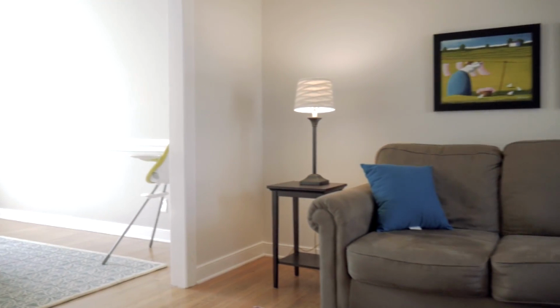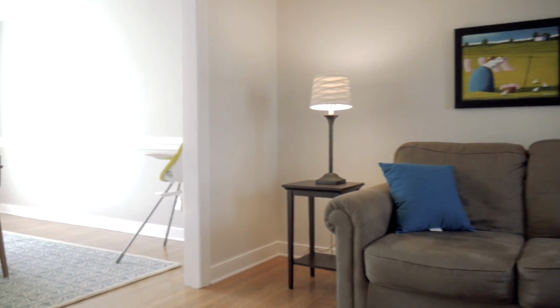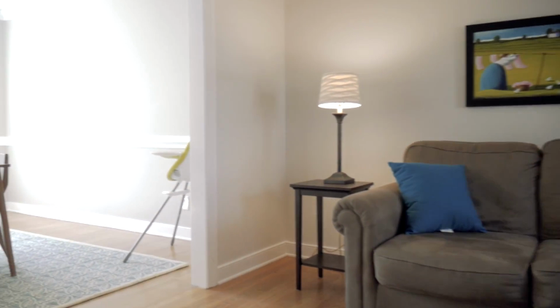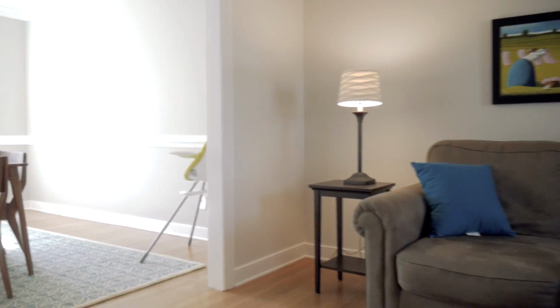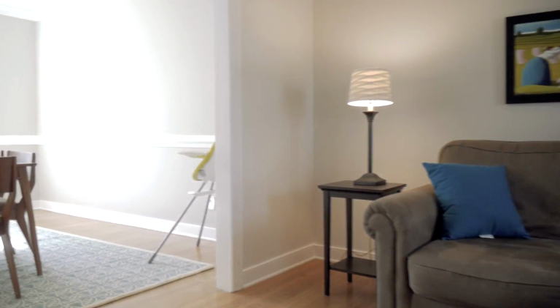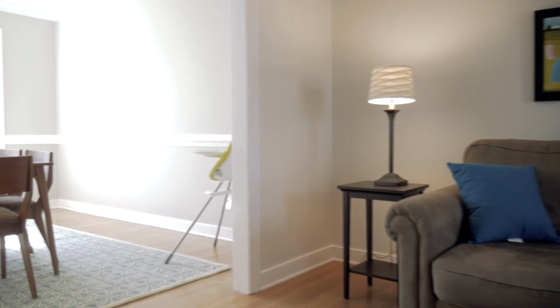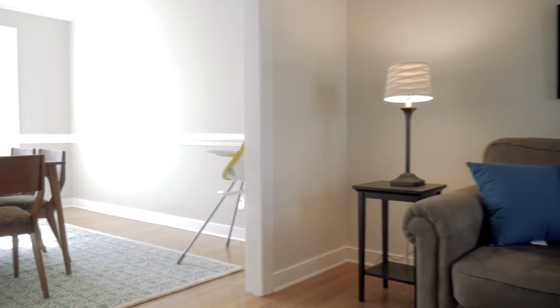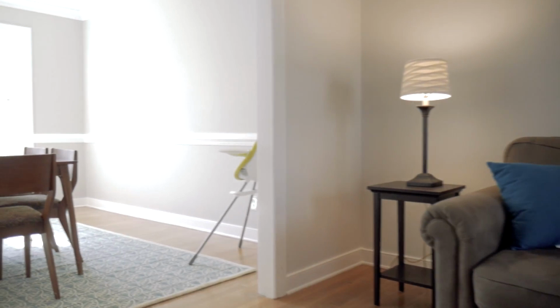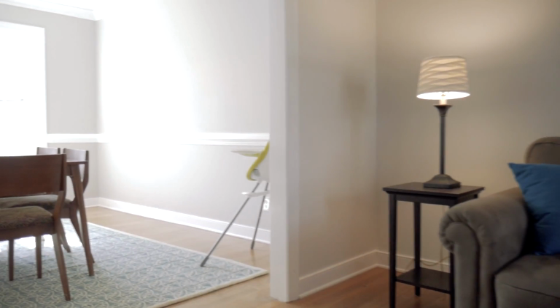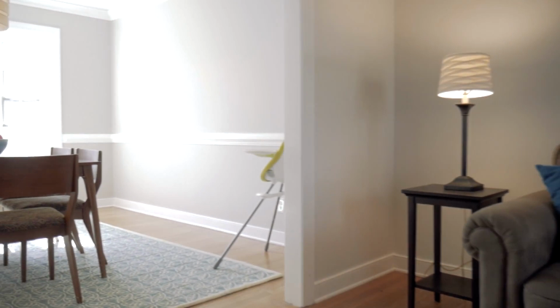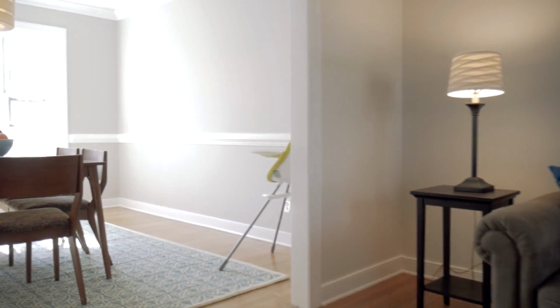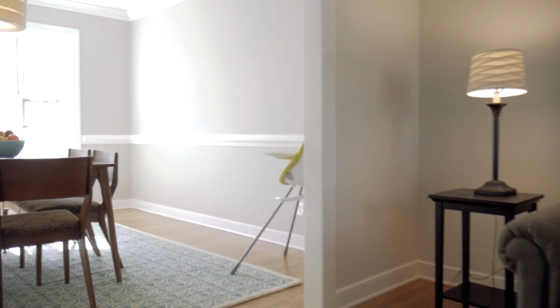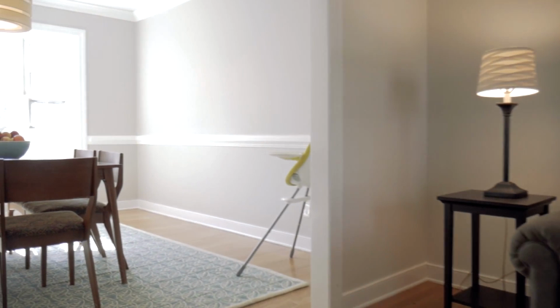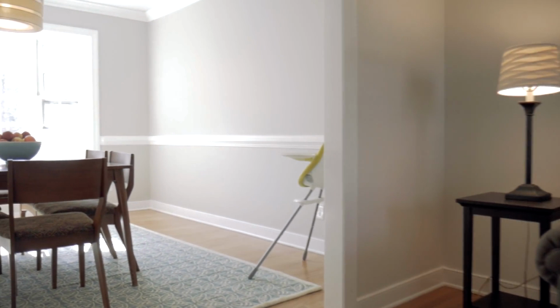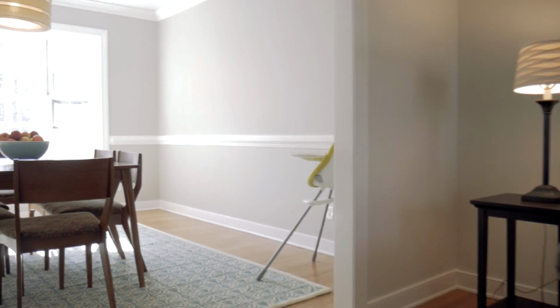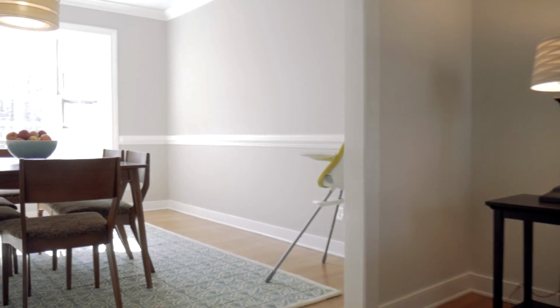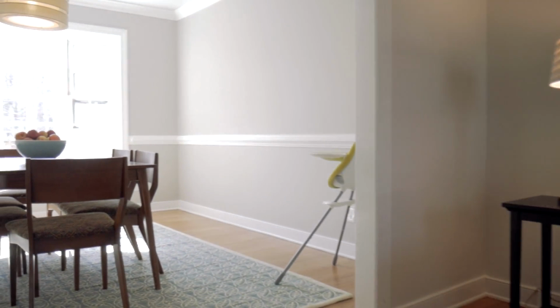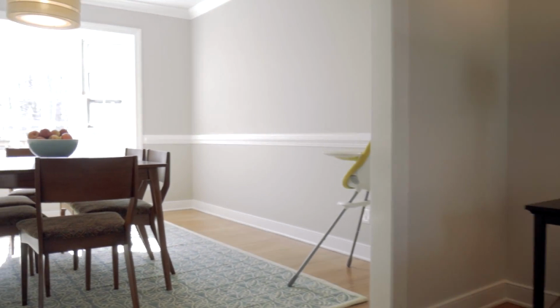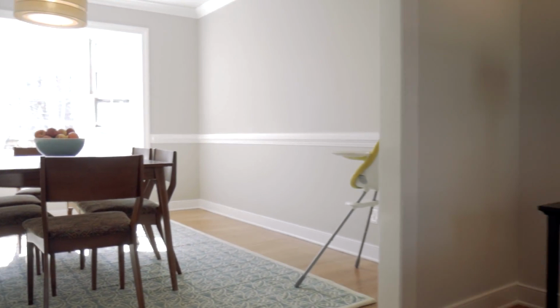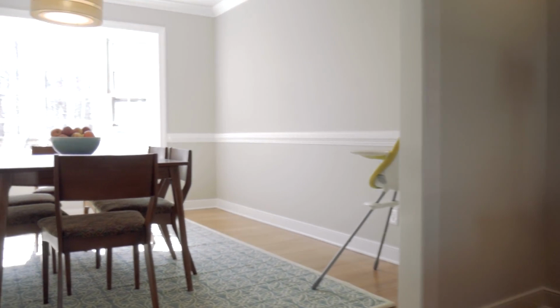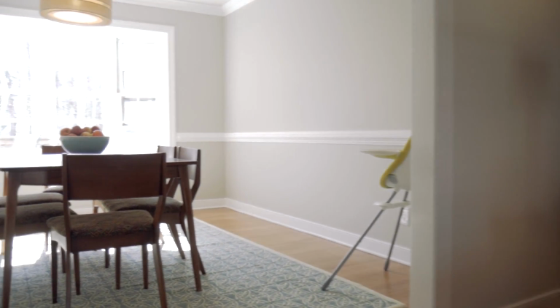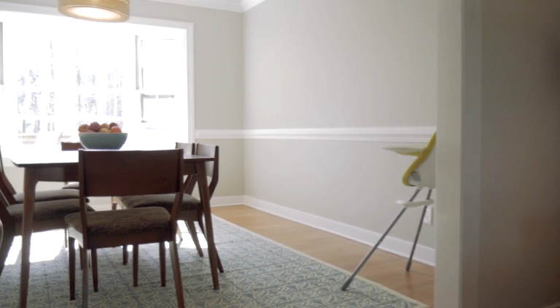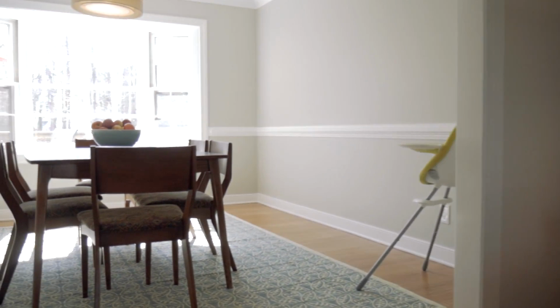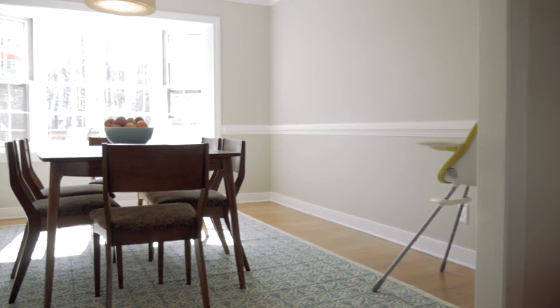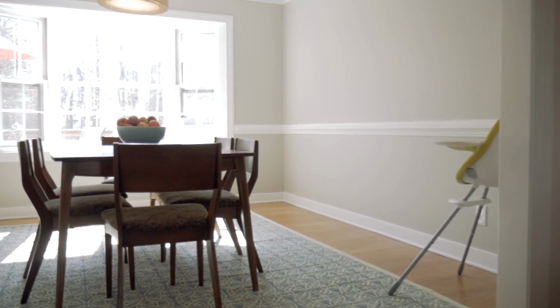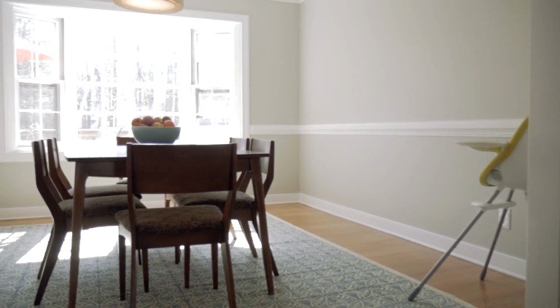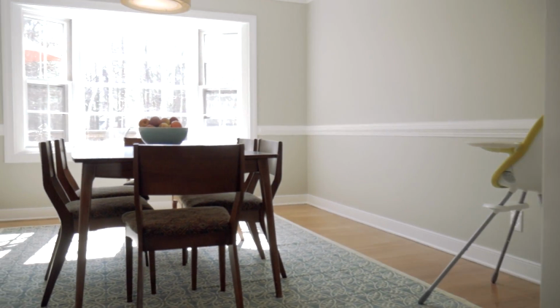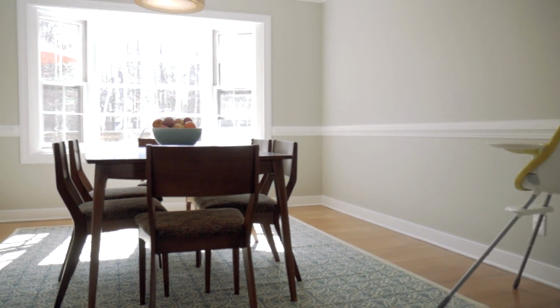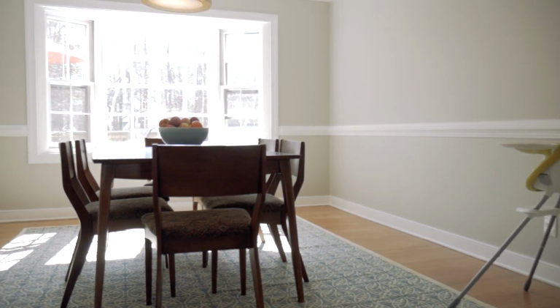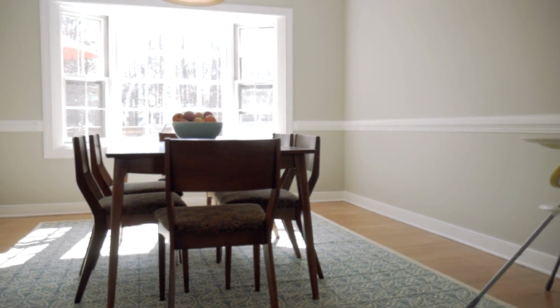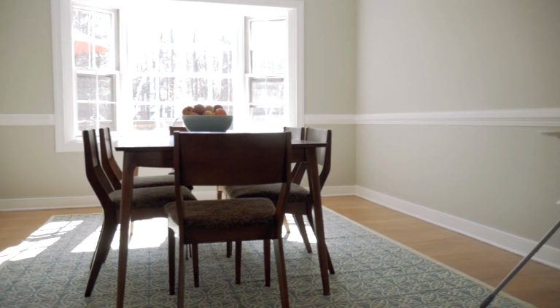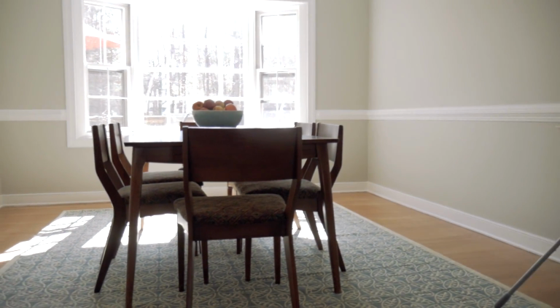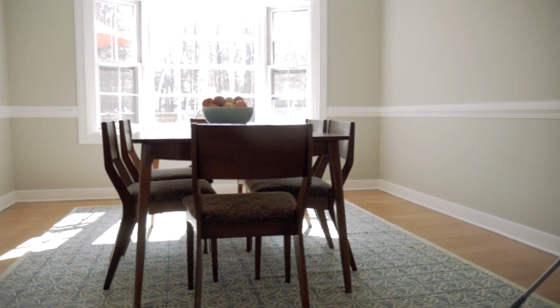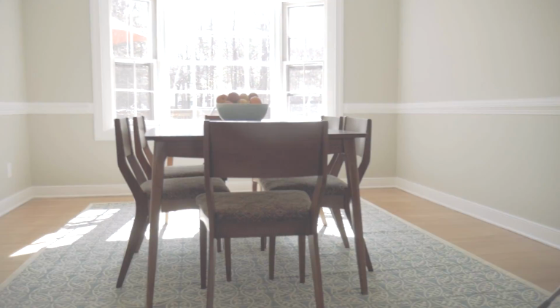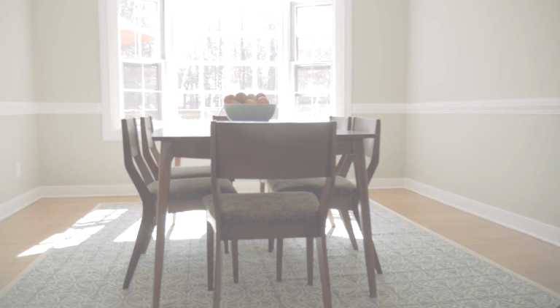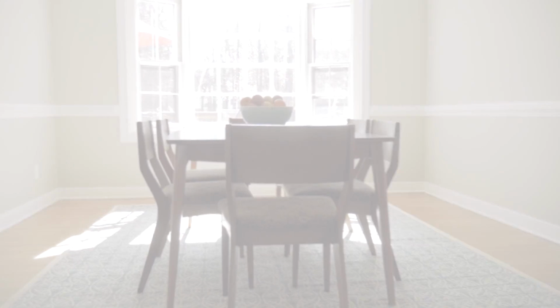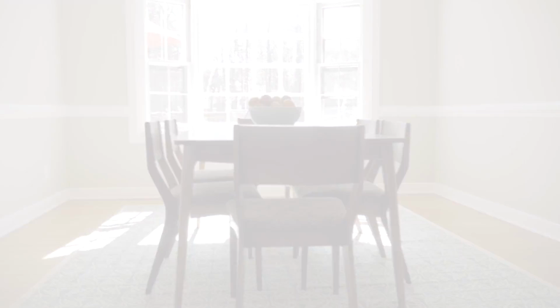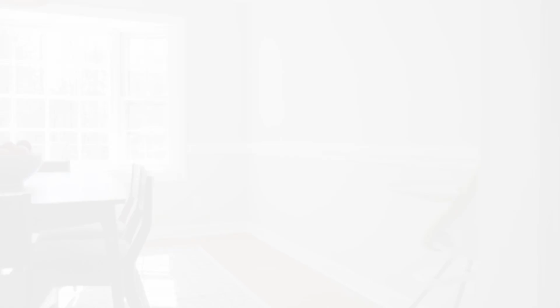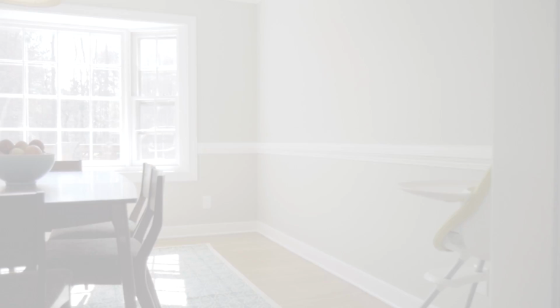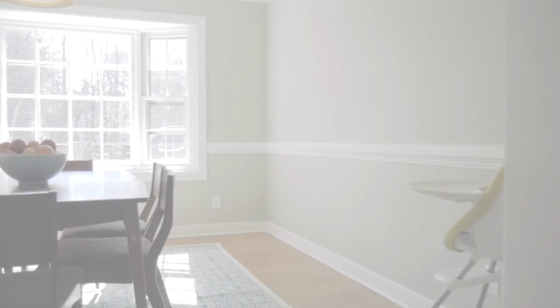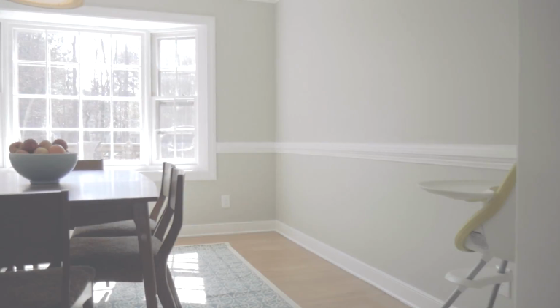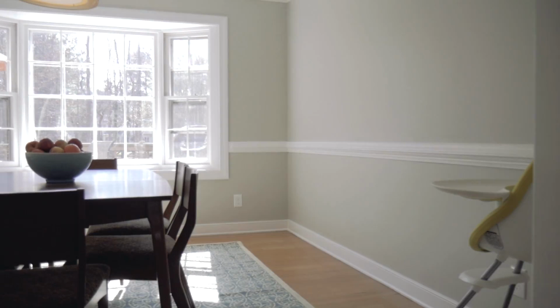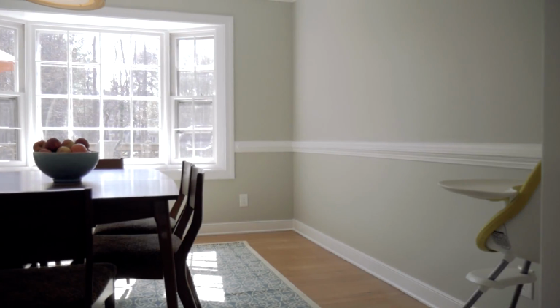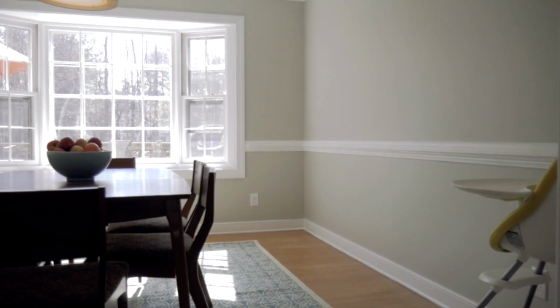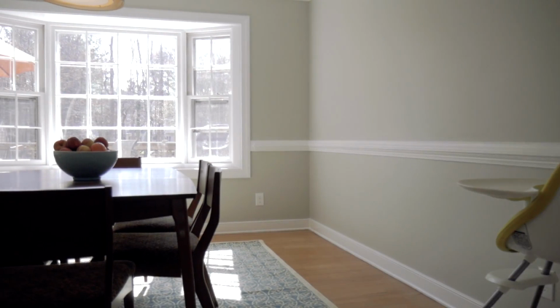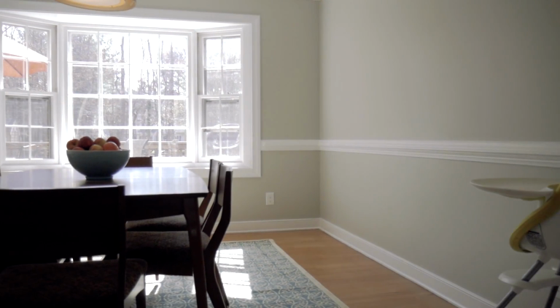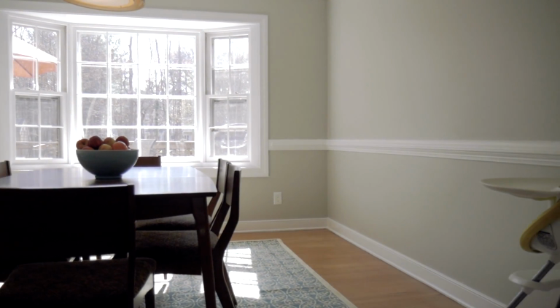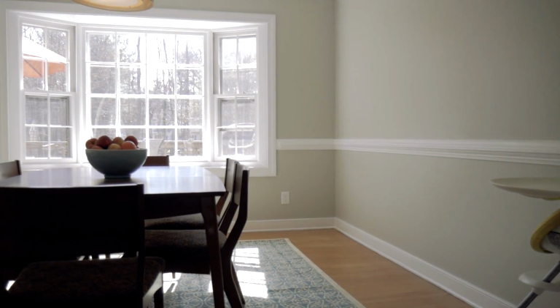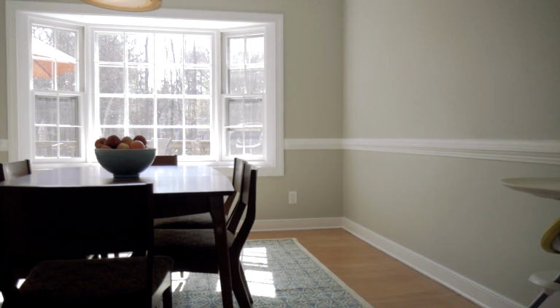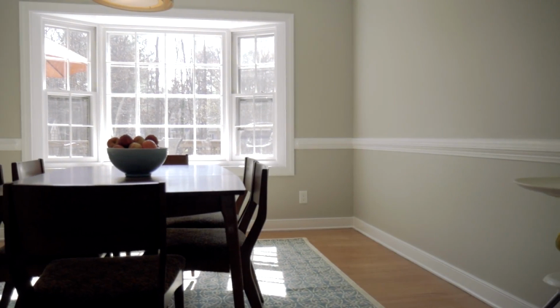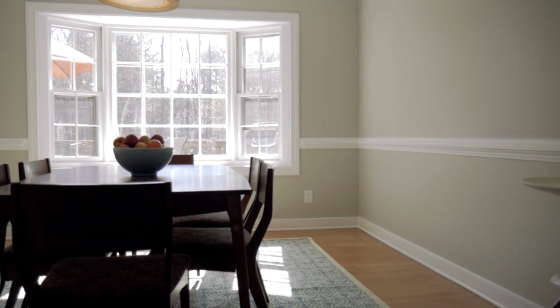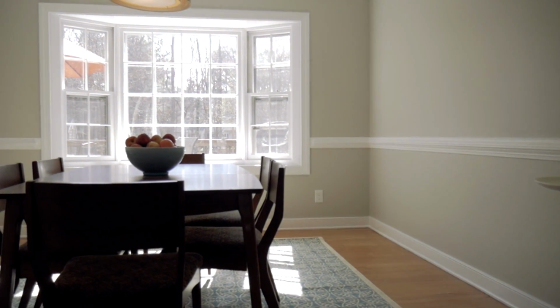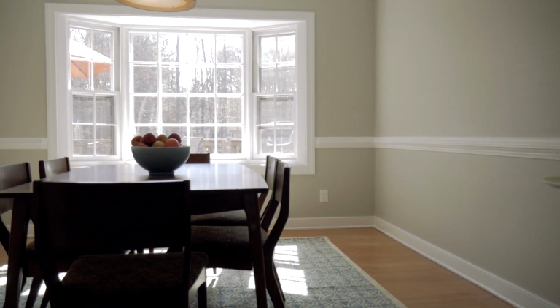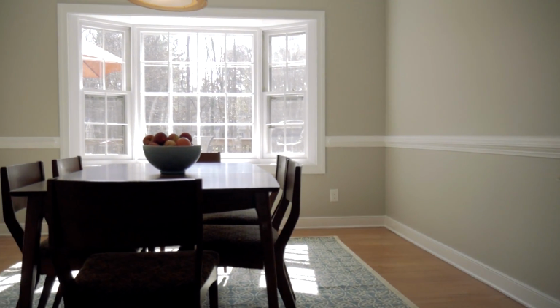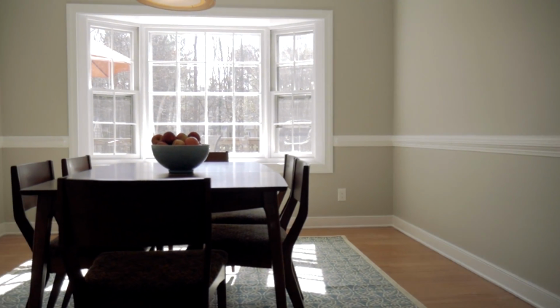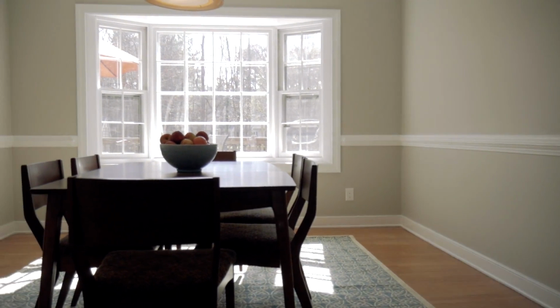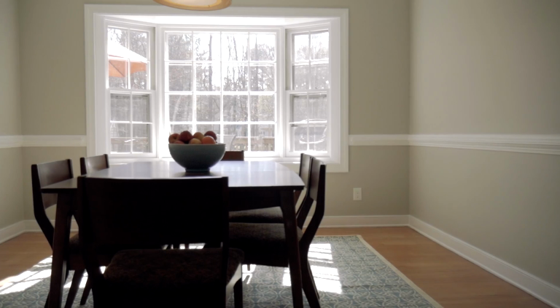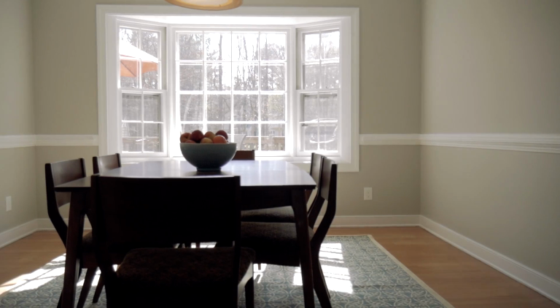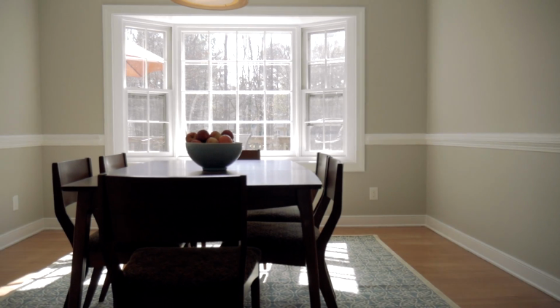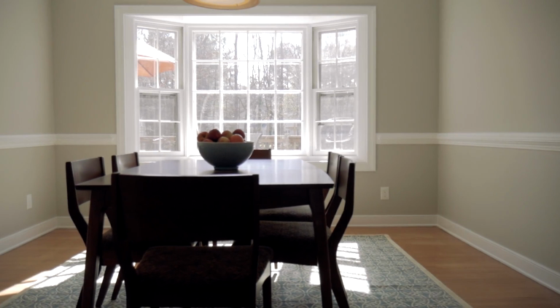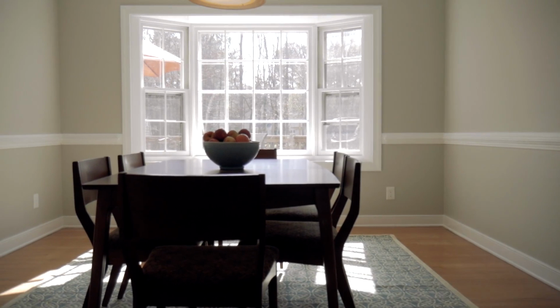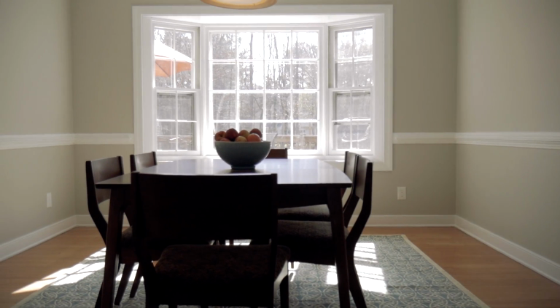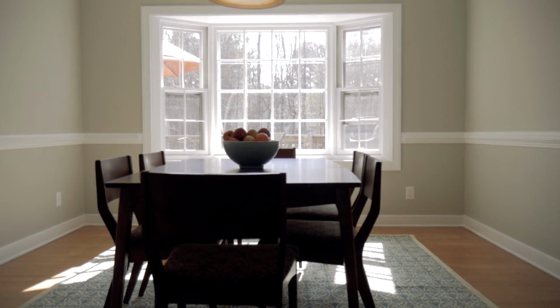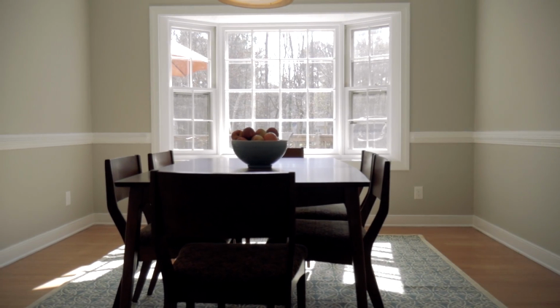With a new light fixture and new paint, the formal dining room is the perfect place for hosting holiday meals.